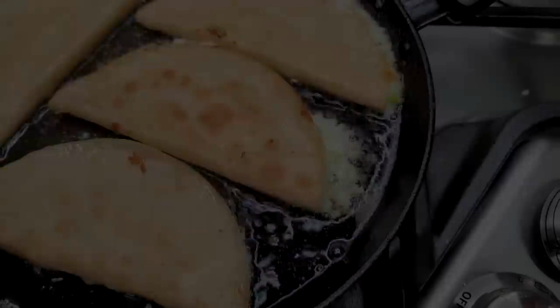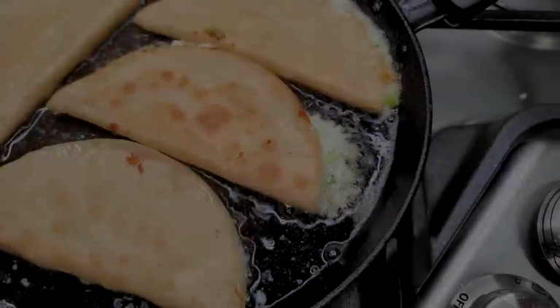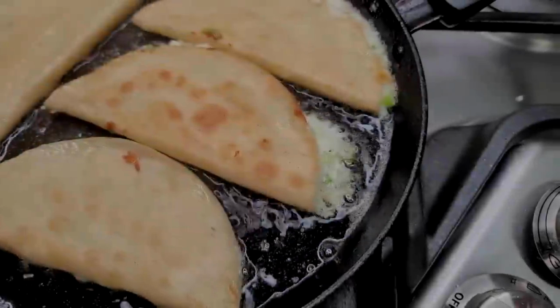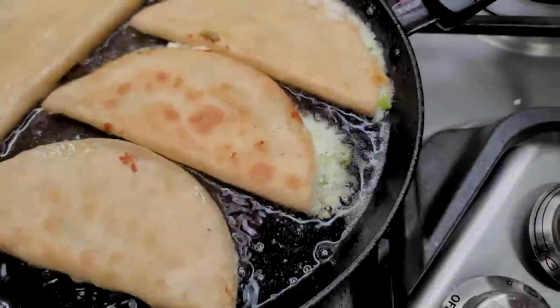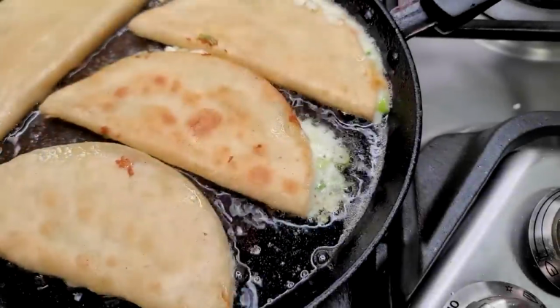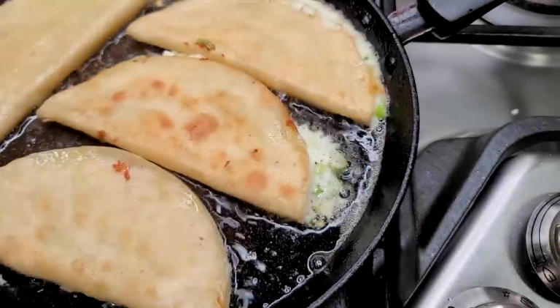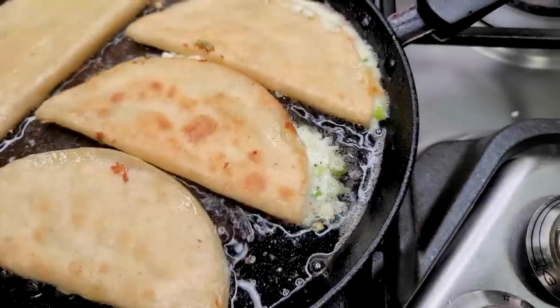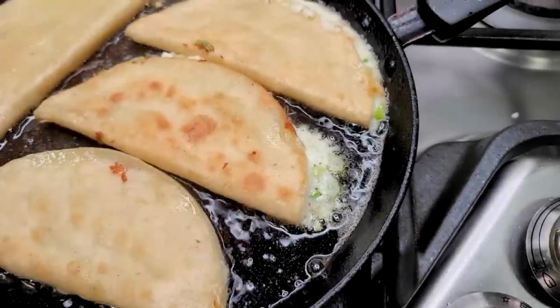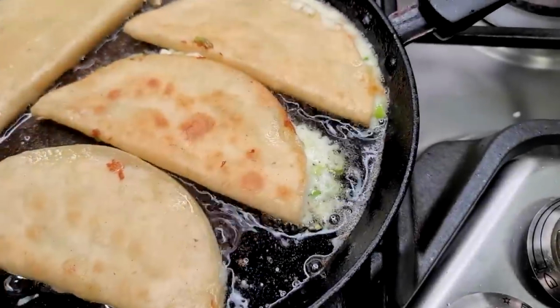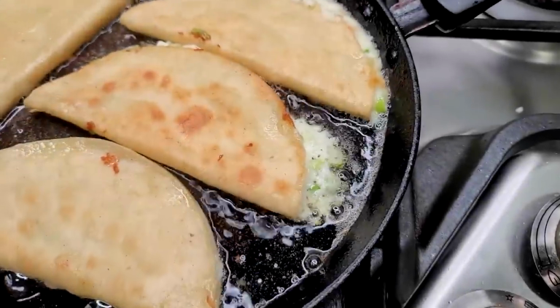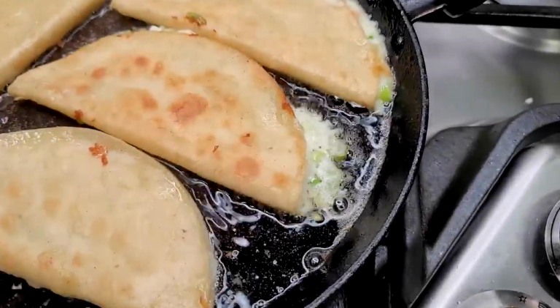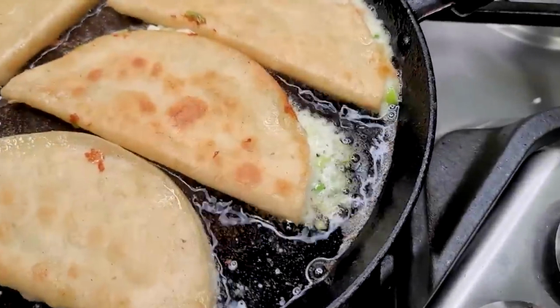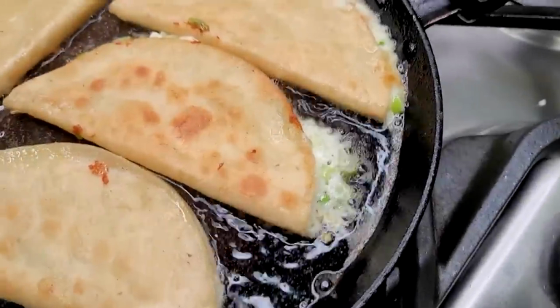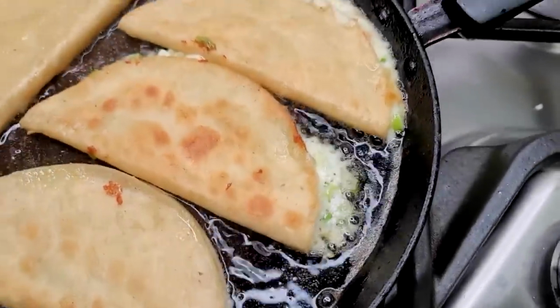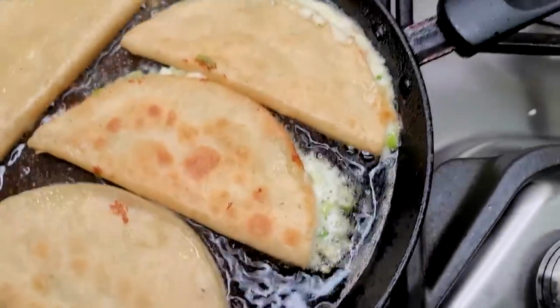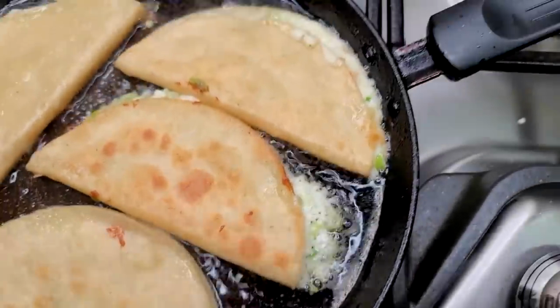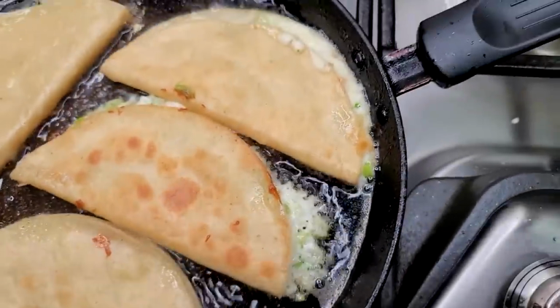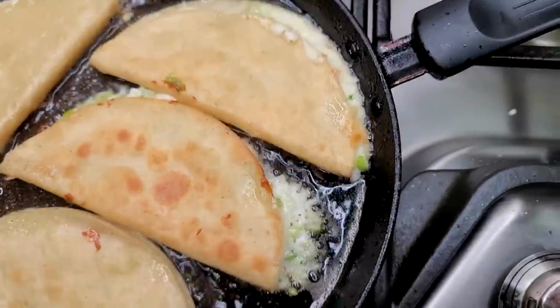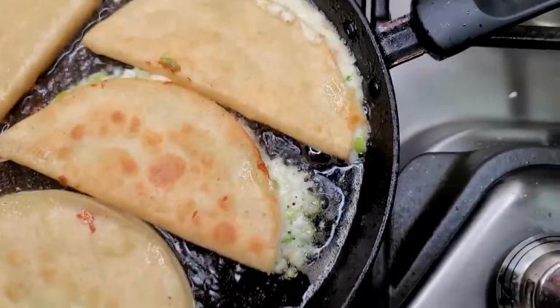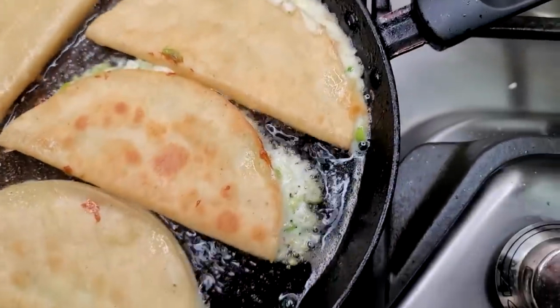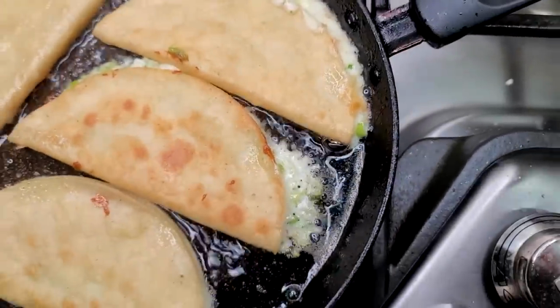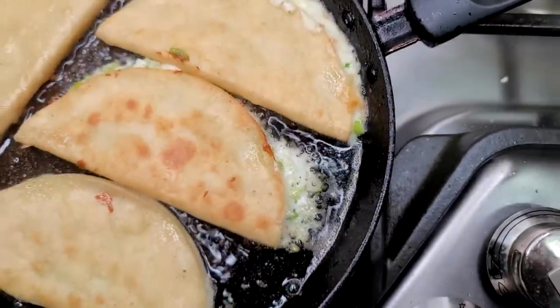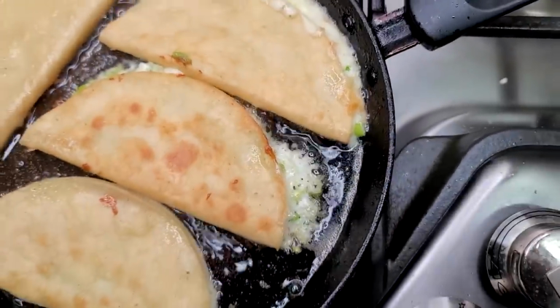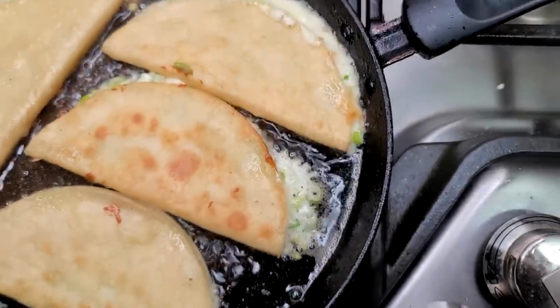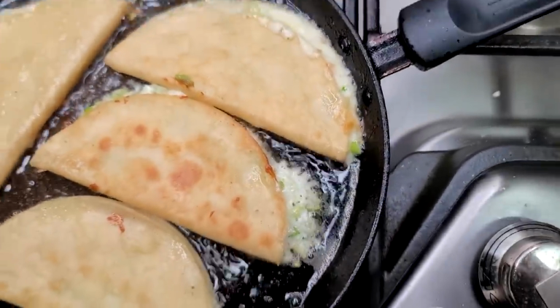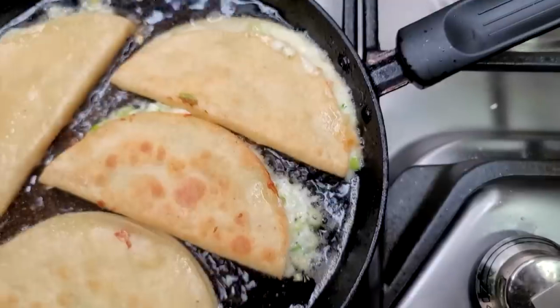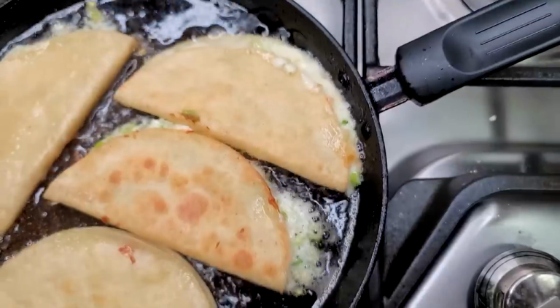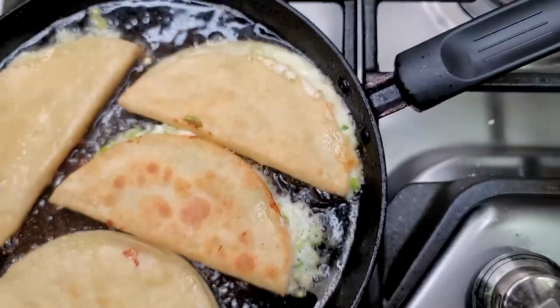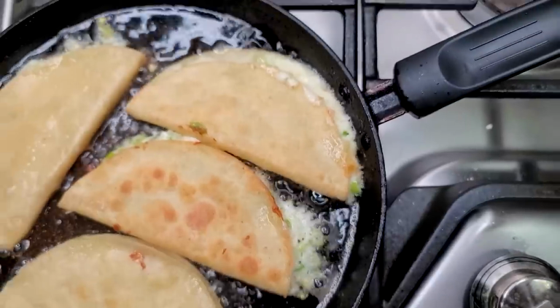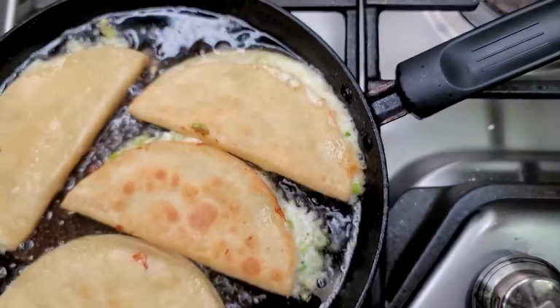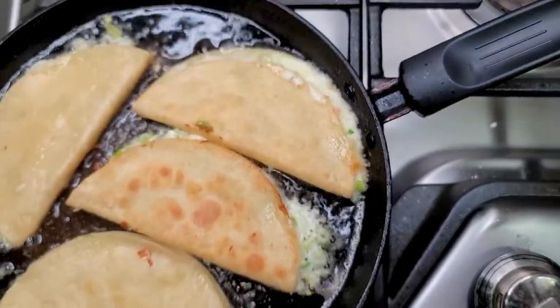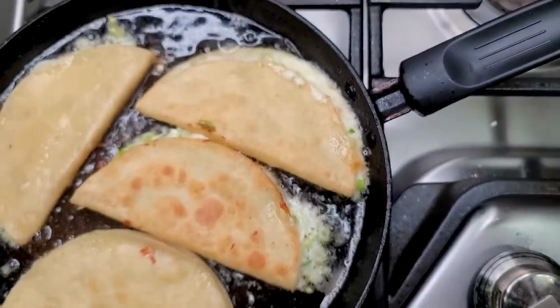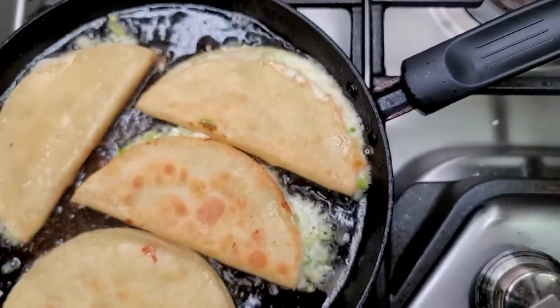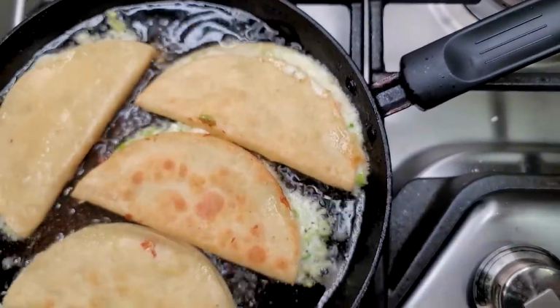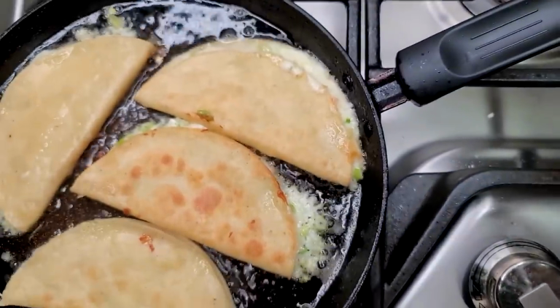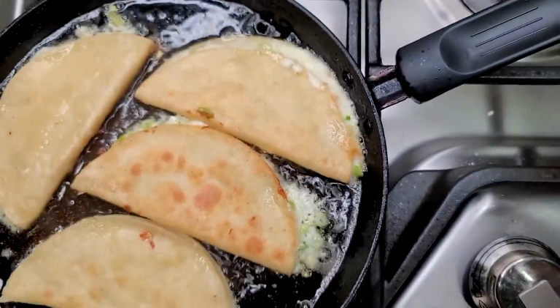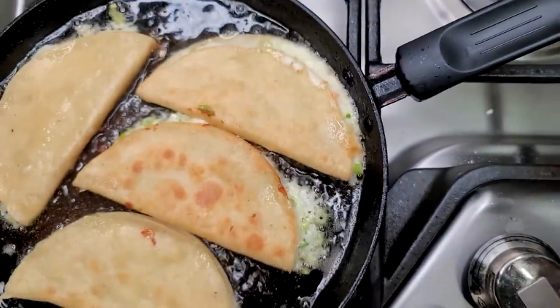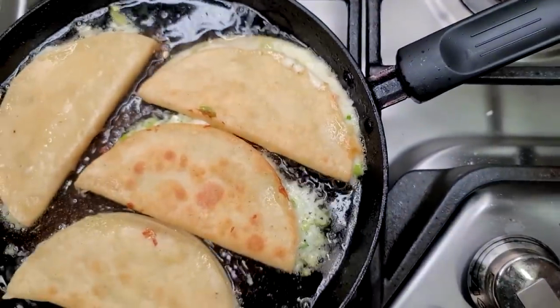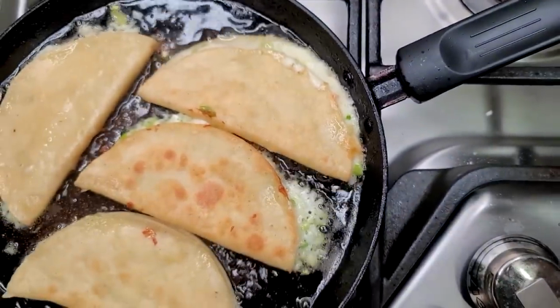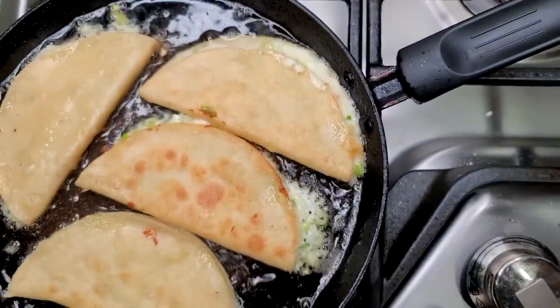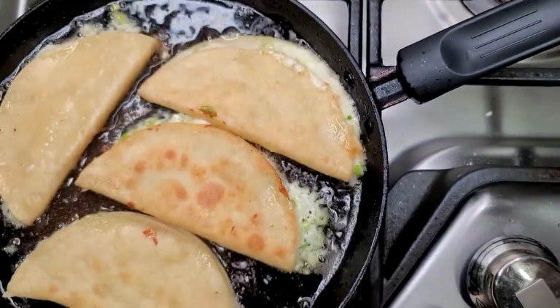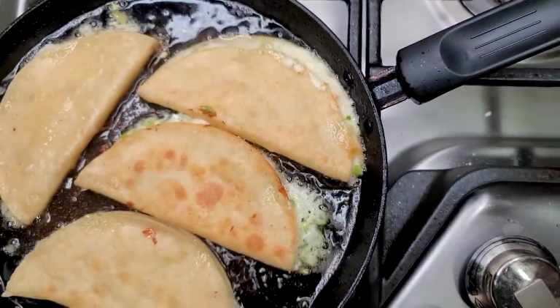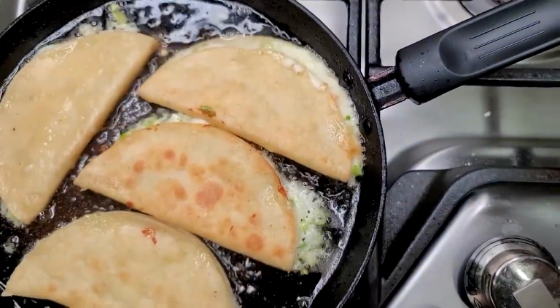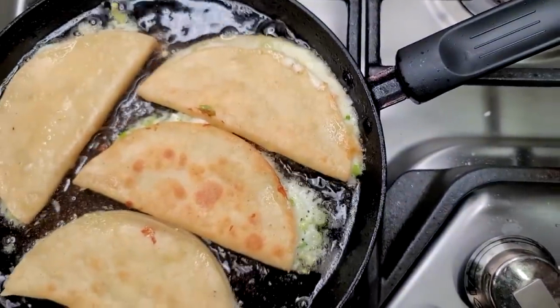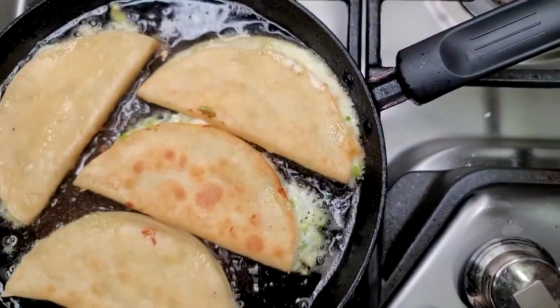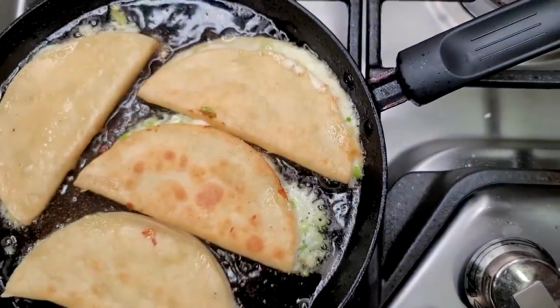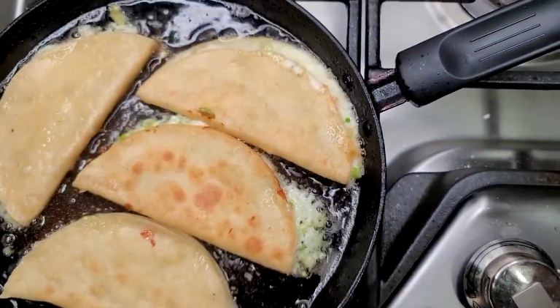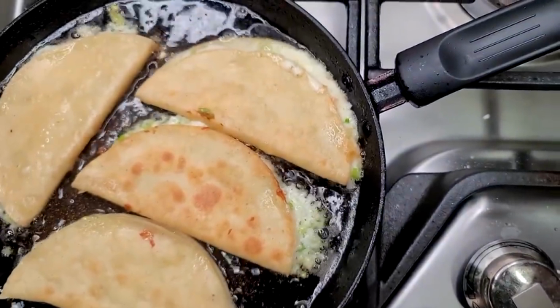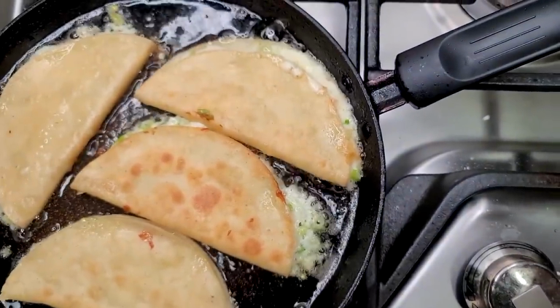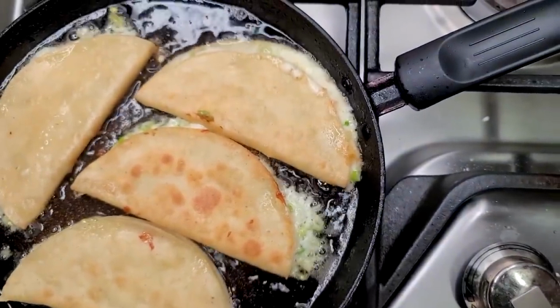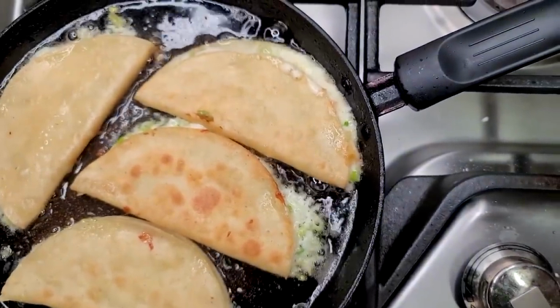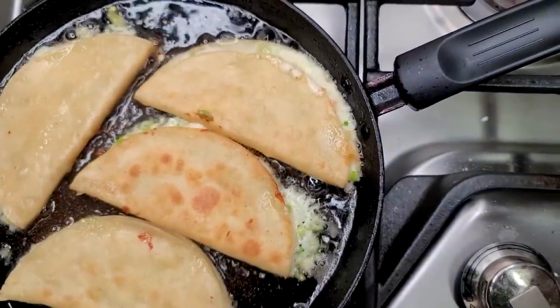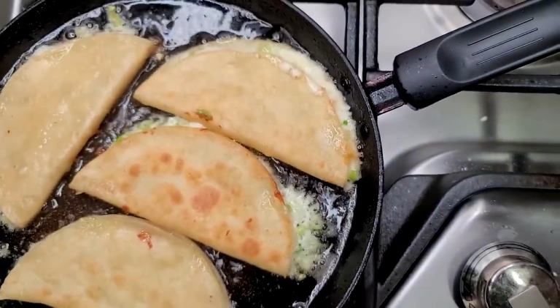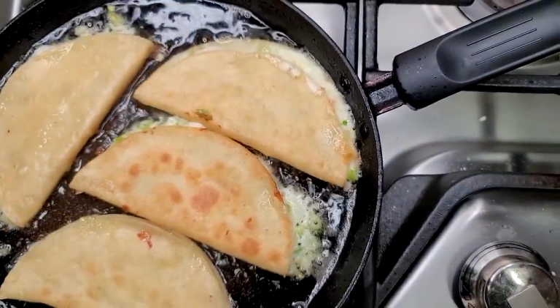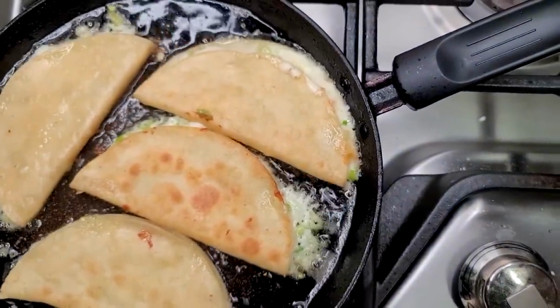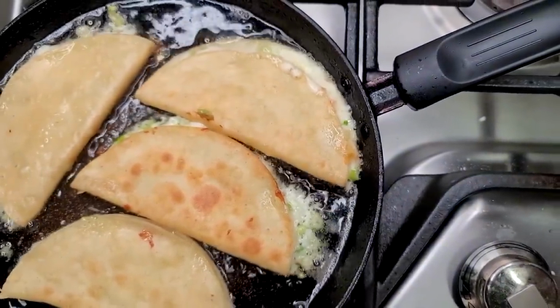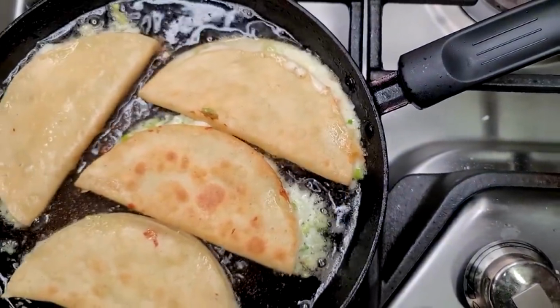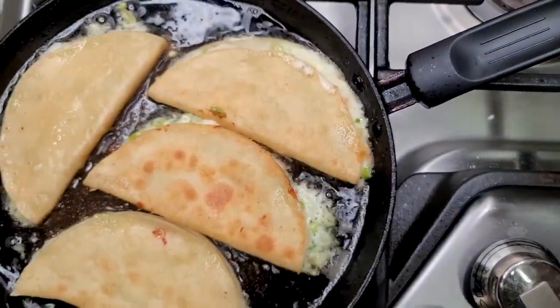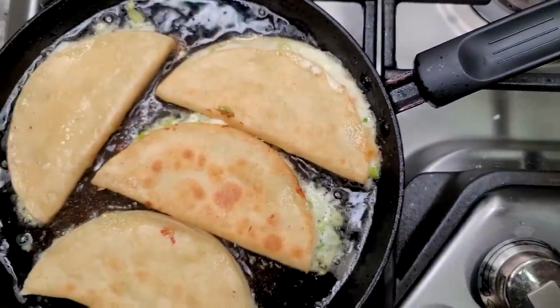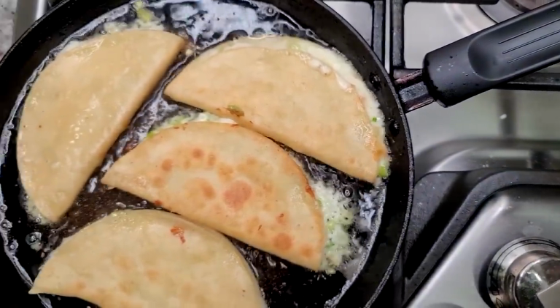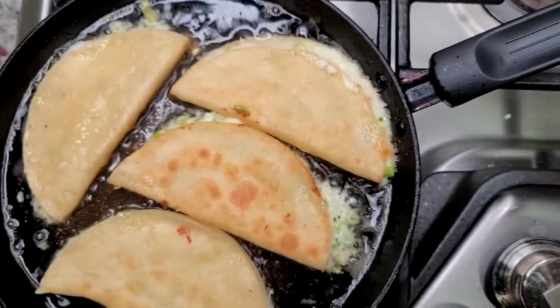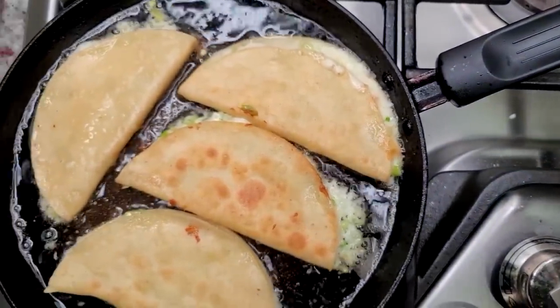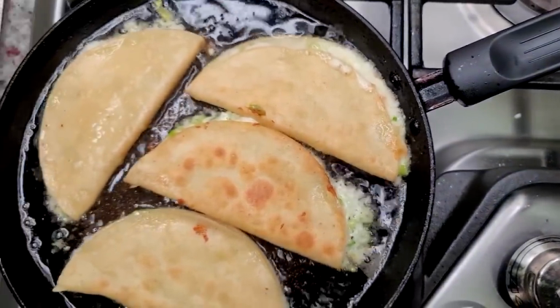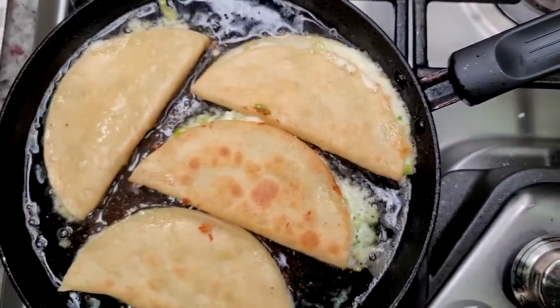Today I'm going to show you how I make a quick and easy lunch. I'm making cheese and onion crispy tacos. This is going to be good.